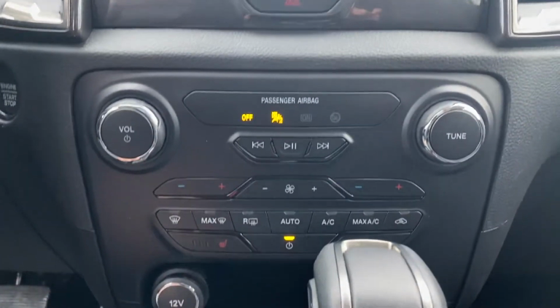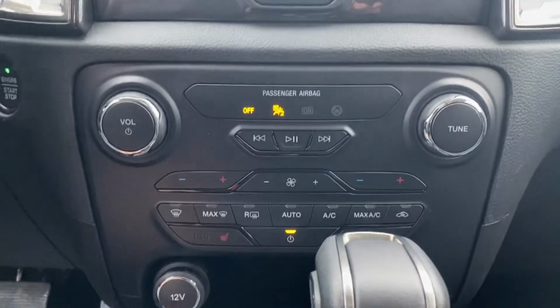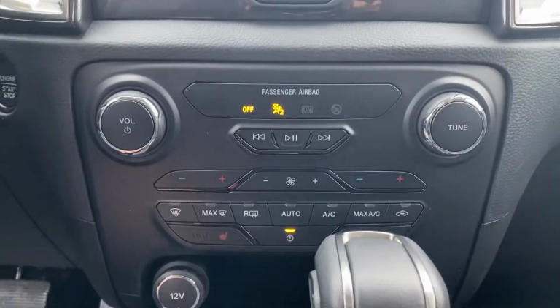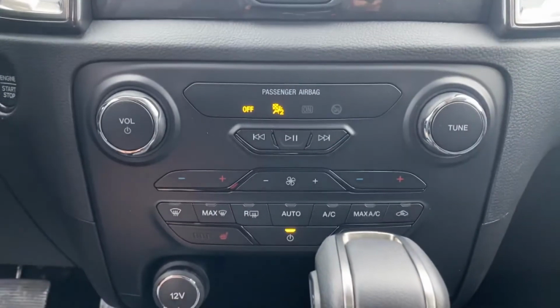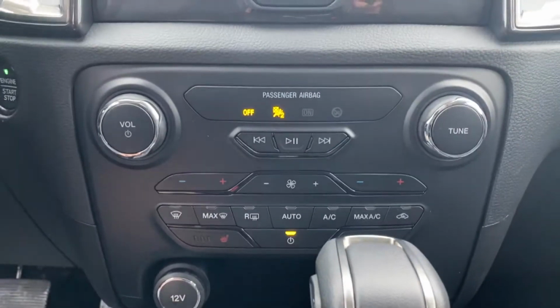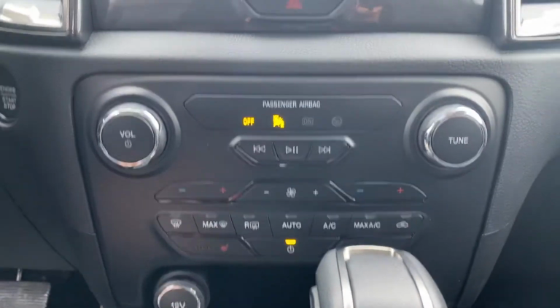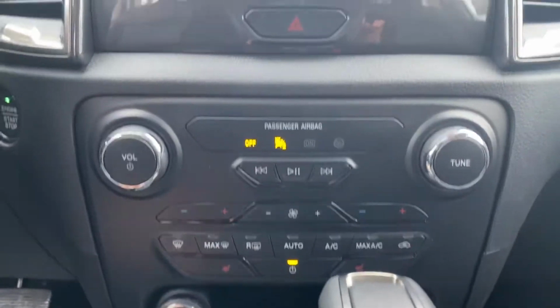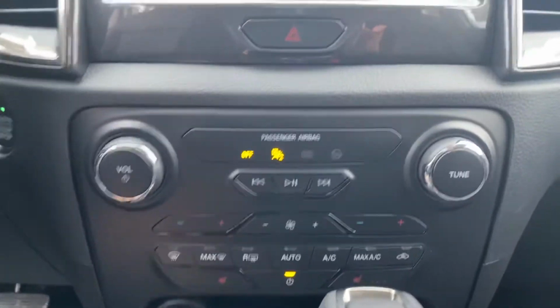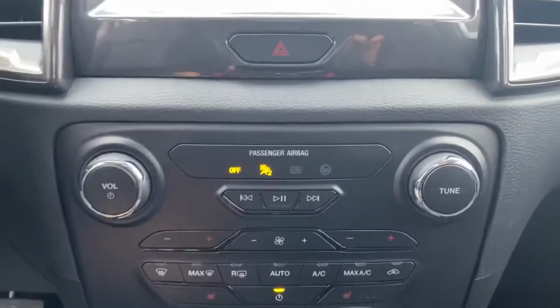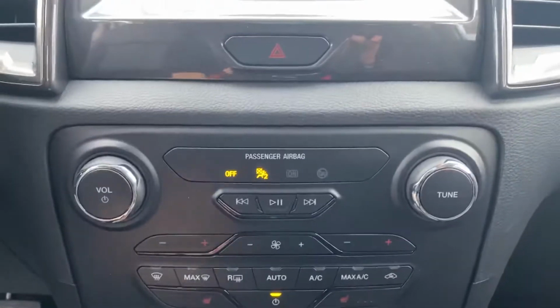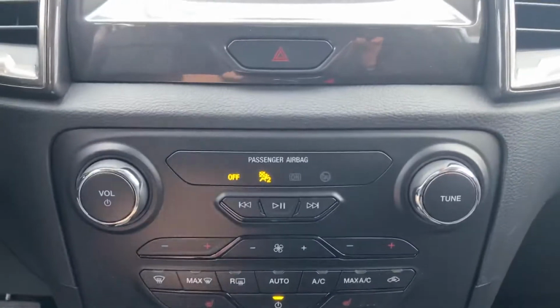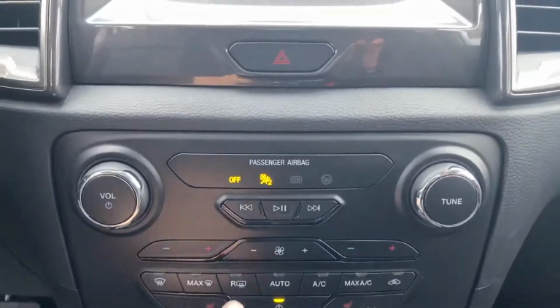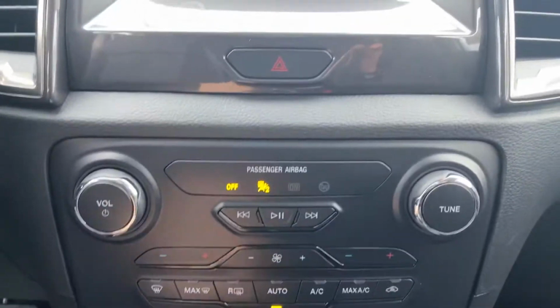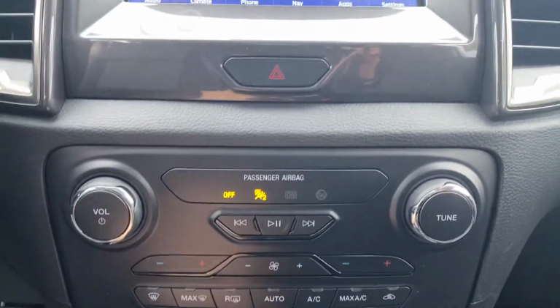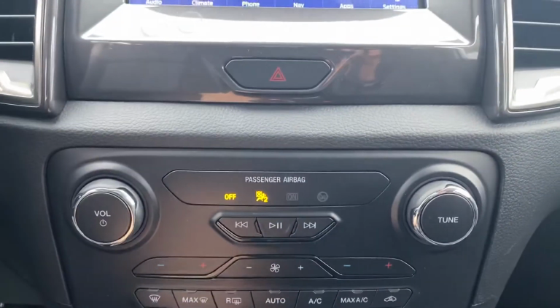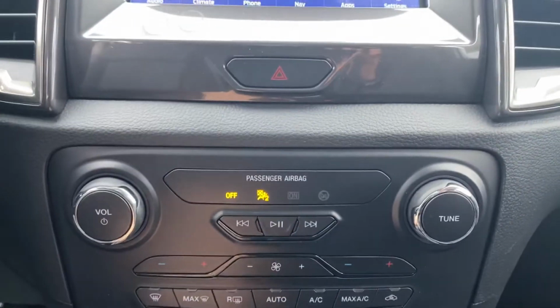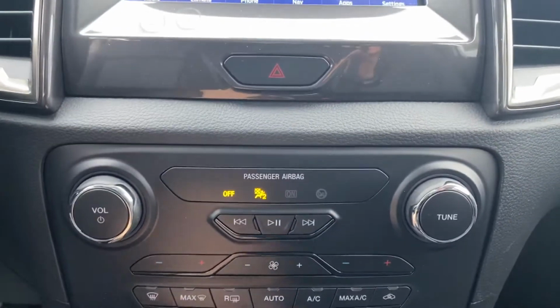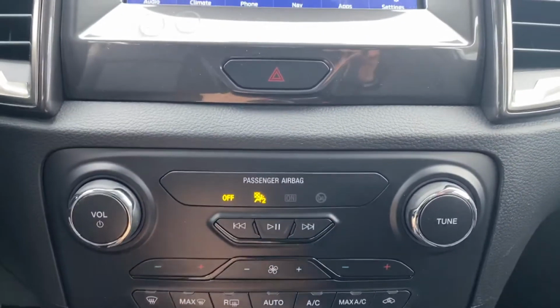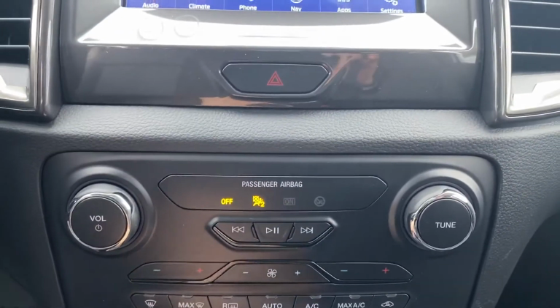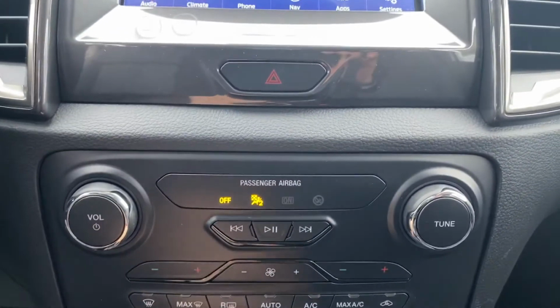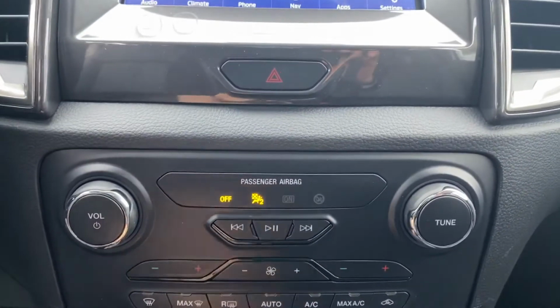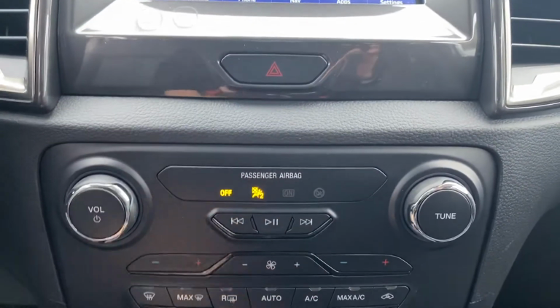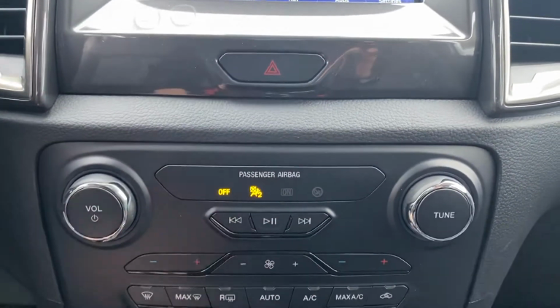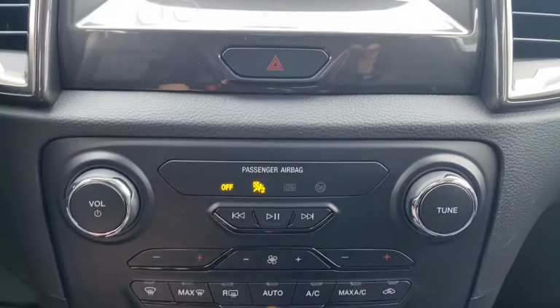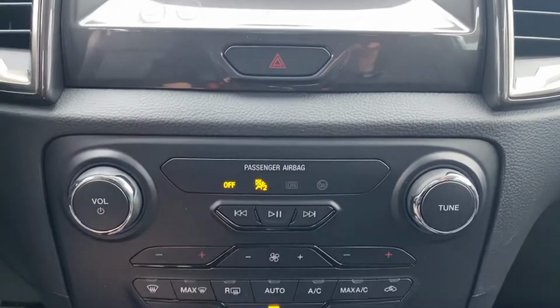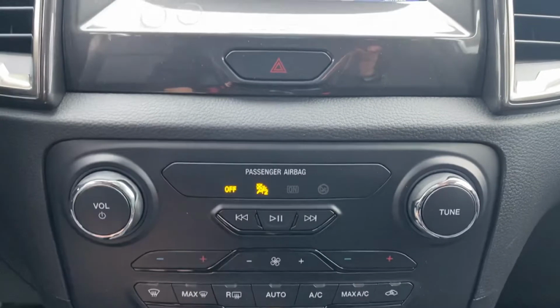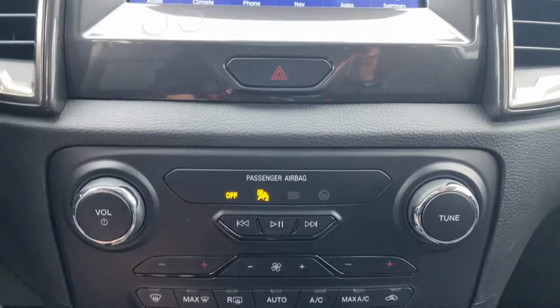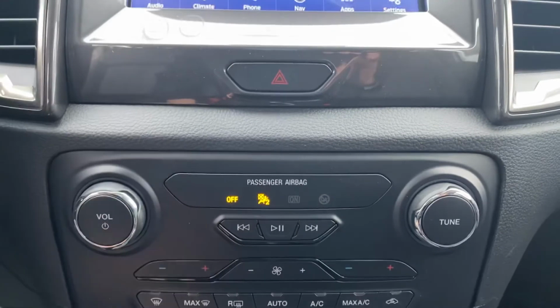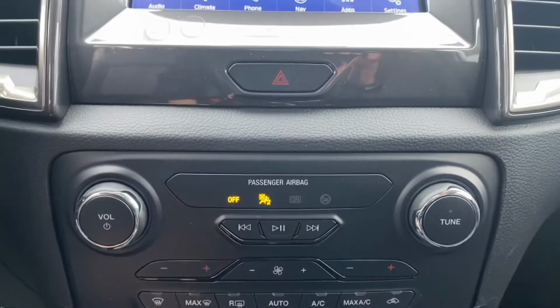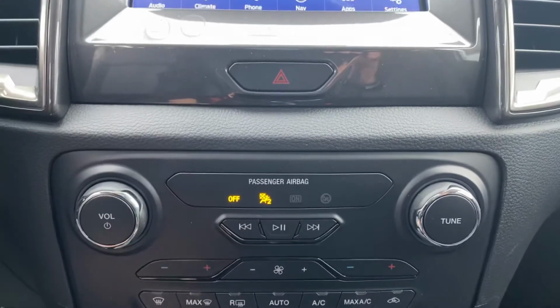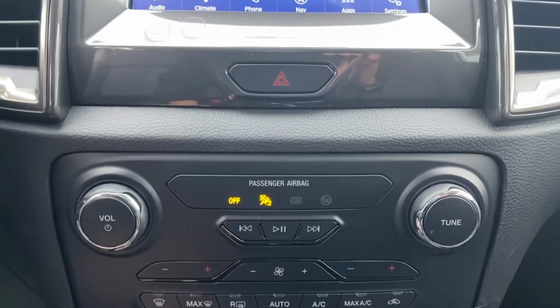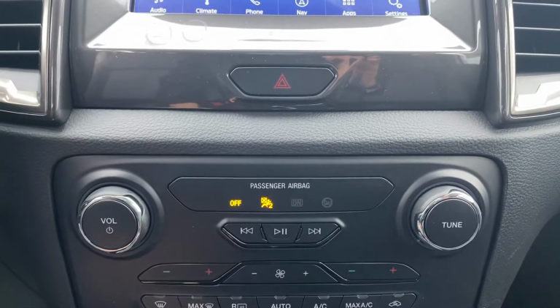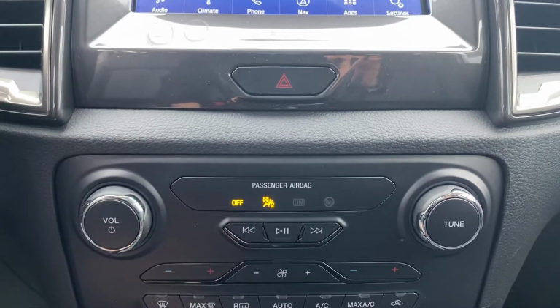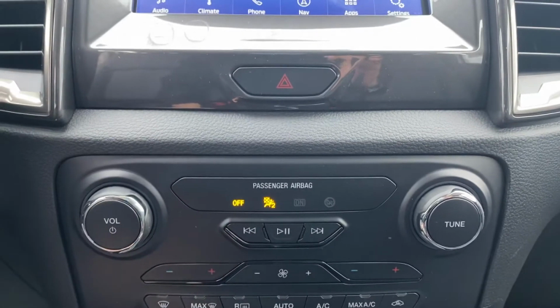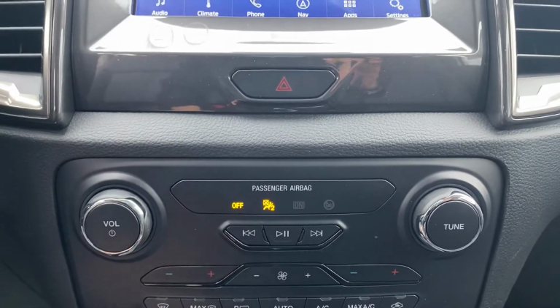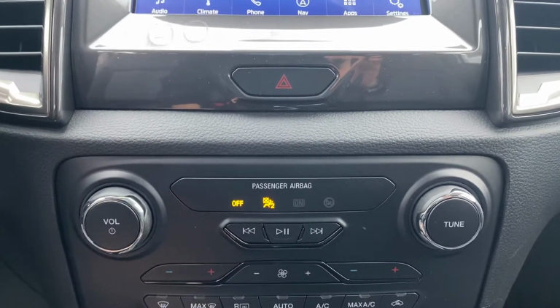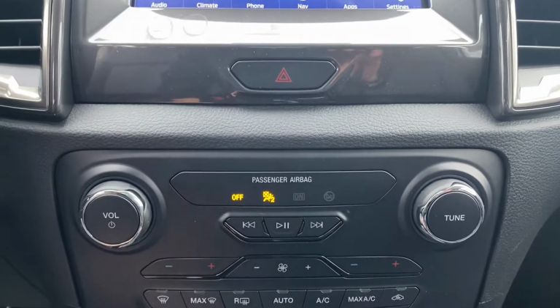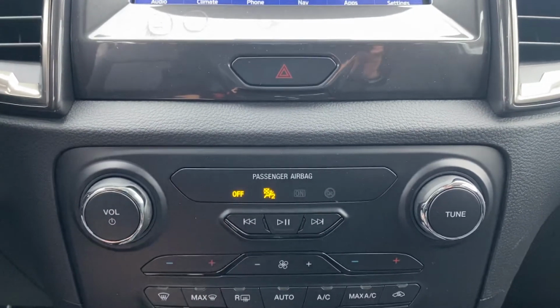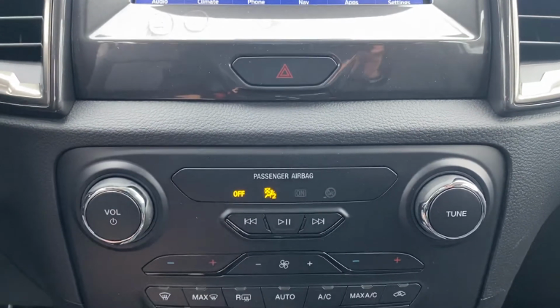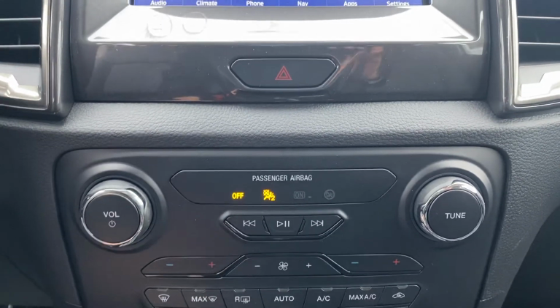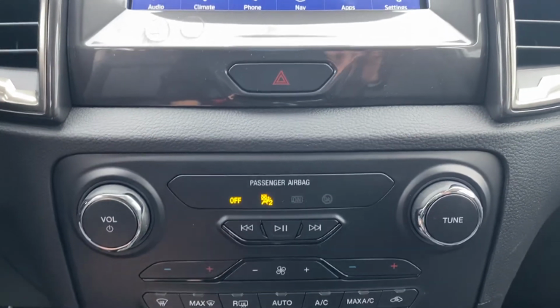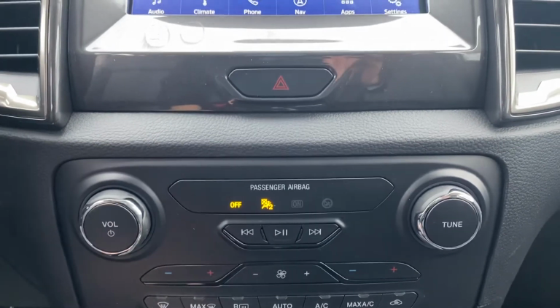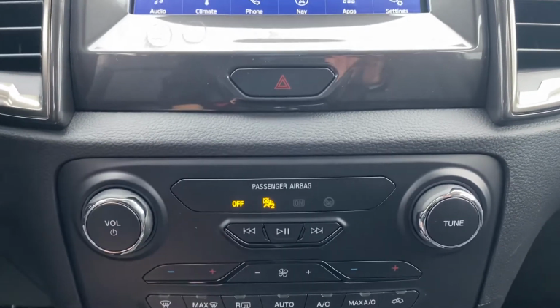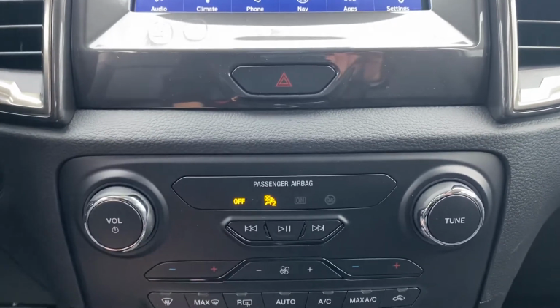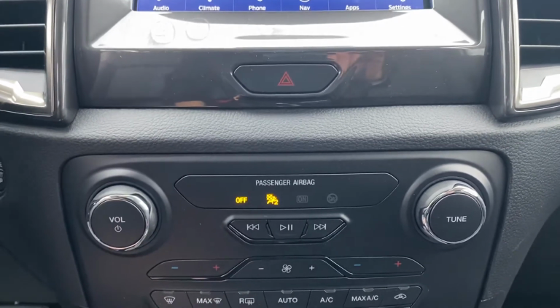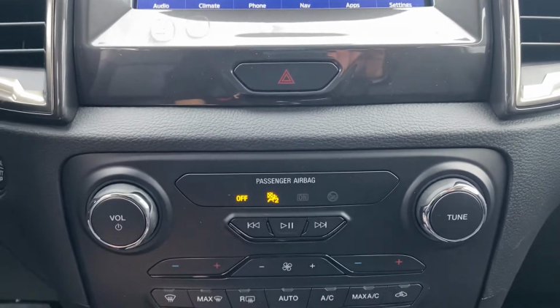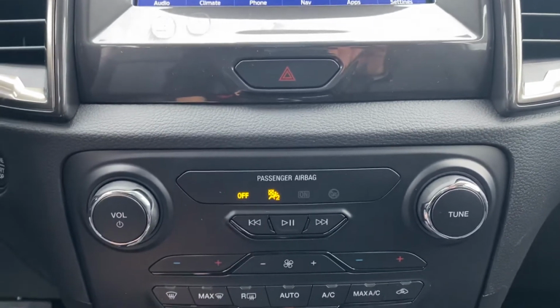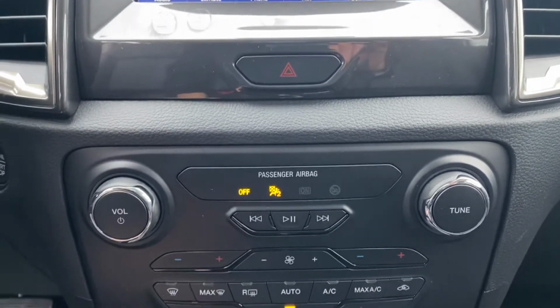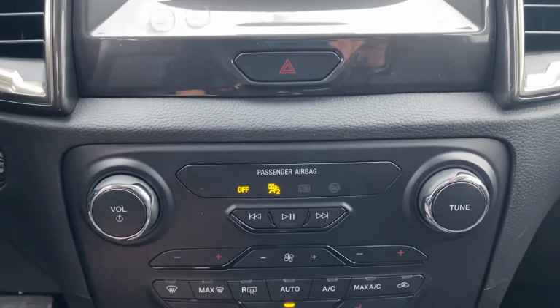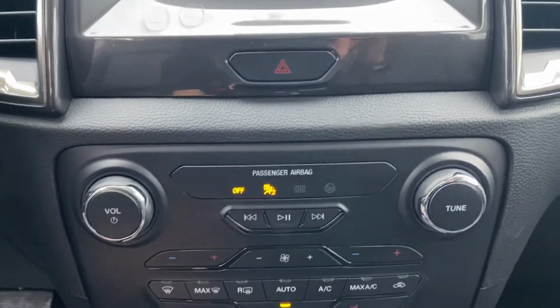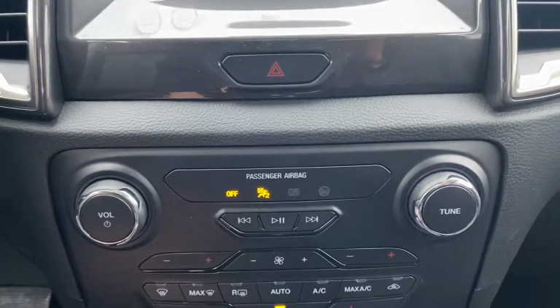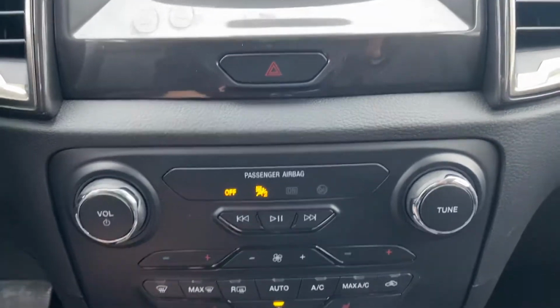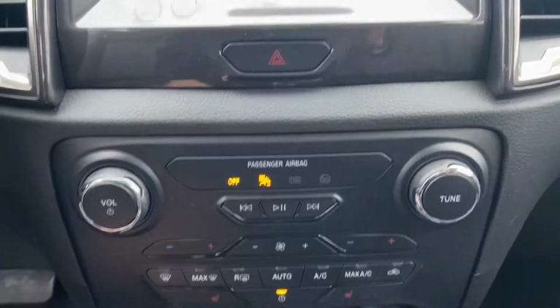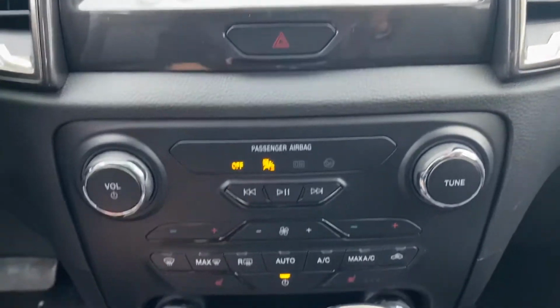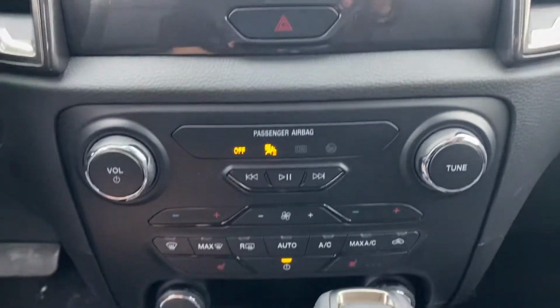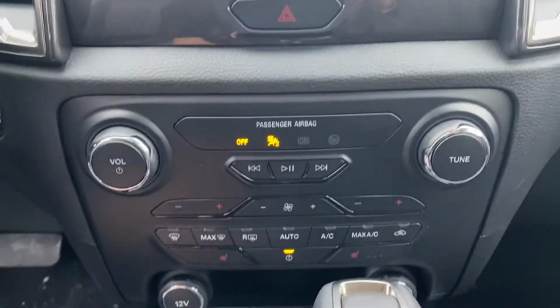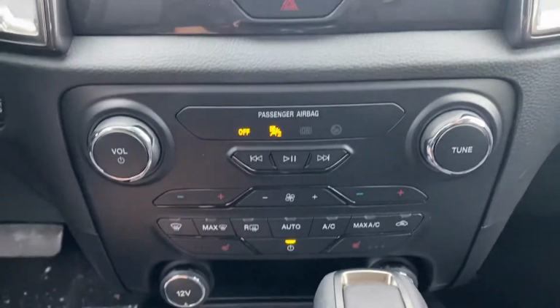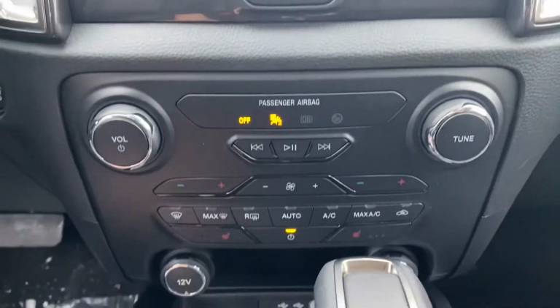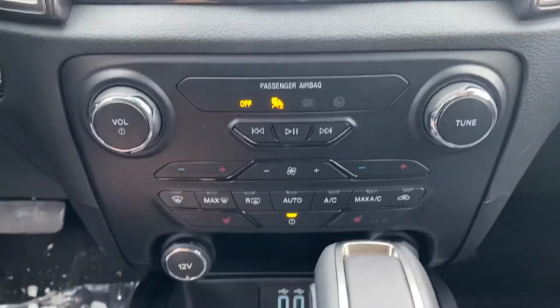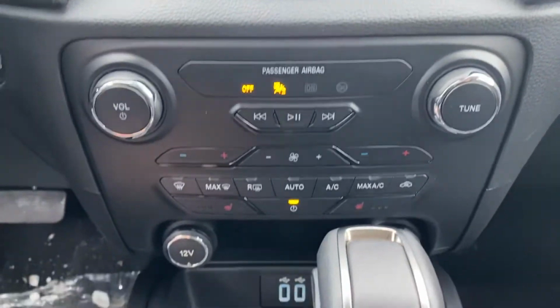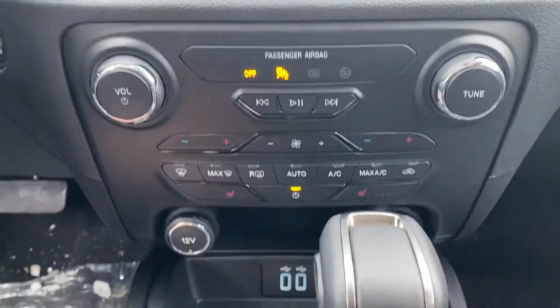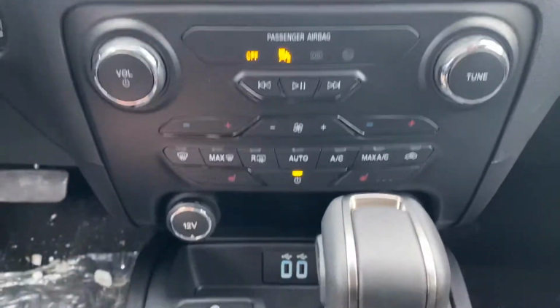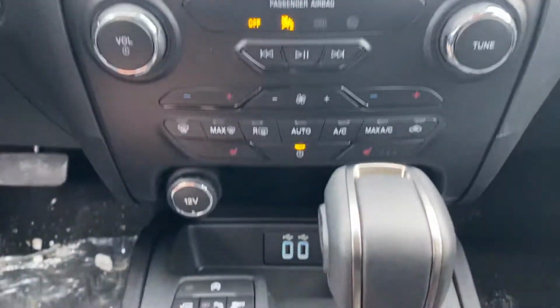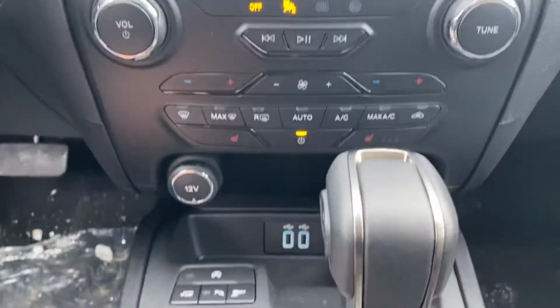AC controls. Heated seats on both sides — a really convenient and cool feature to have here in New England during the winter time.